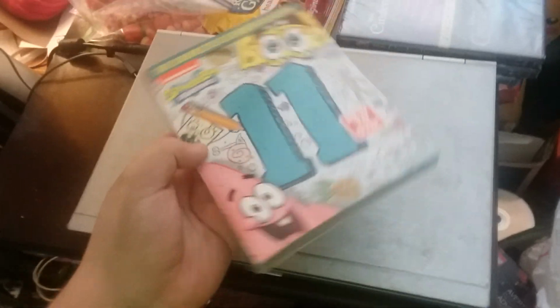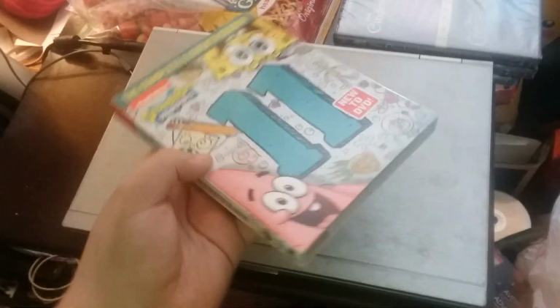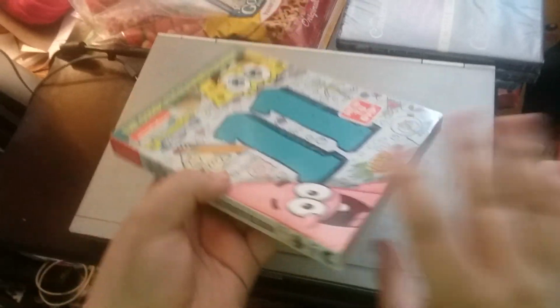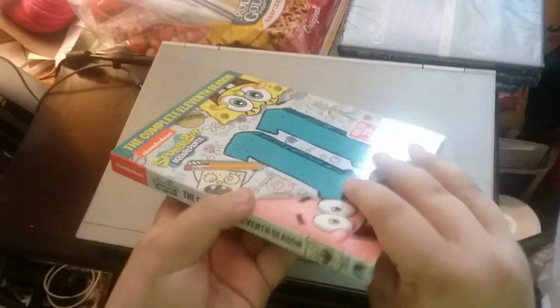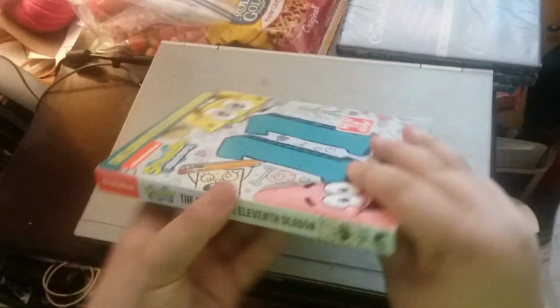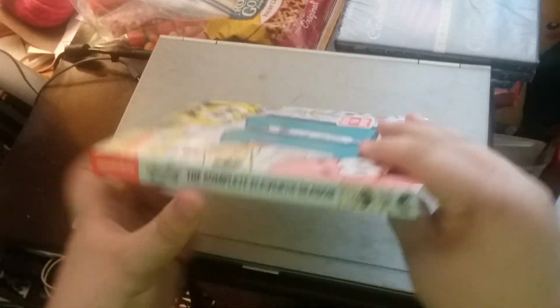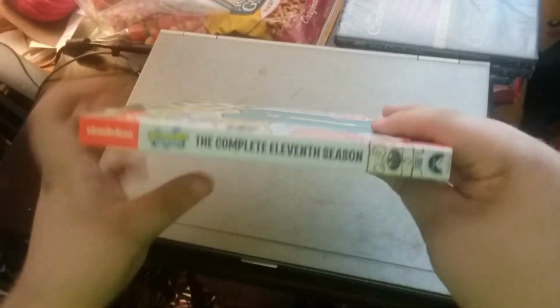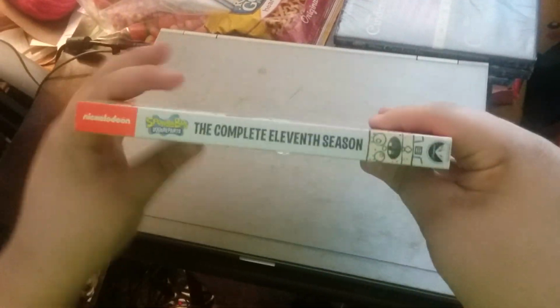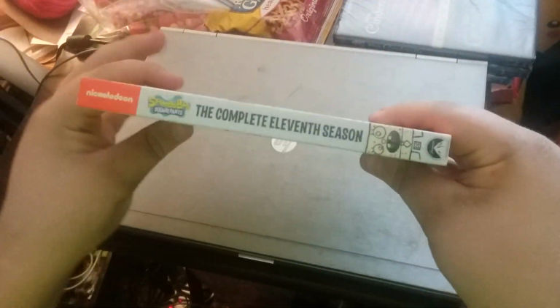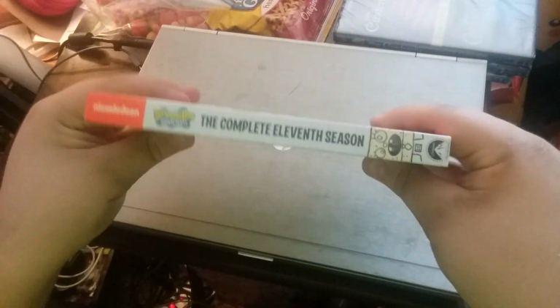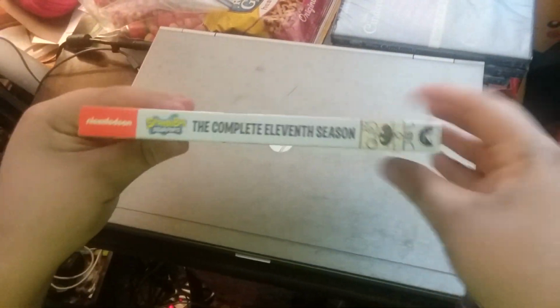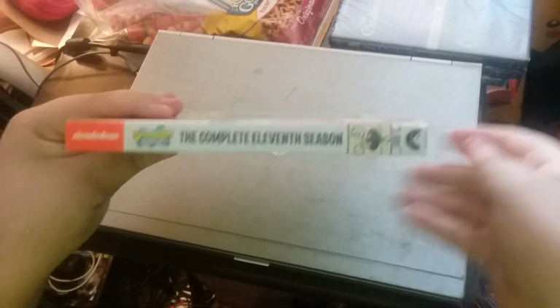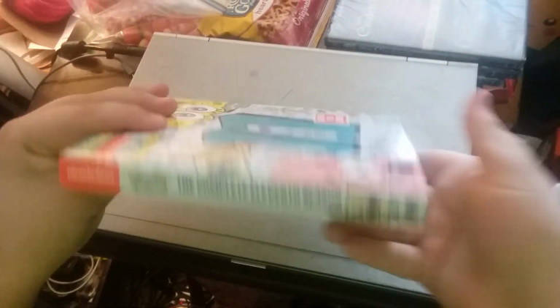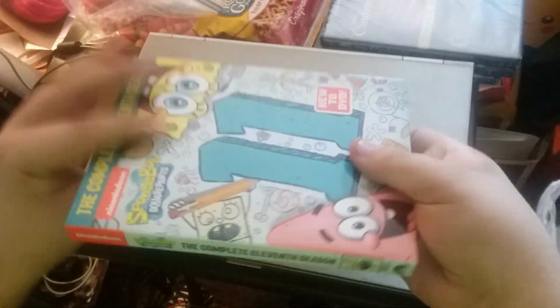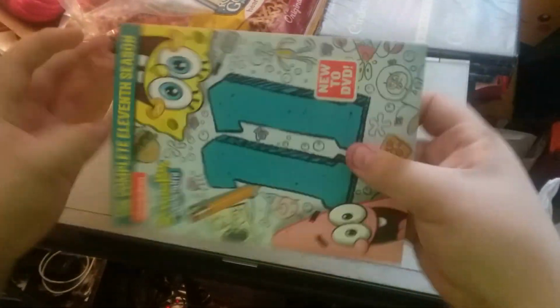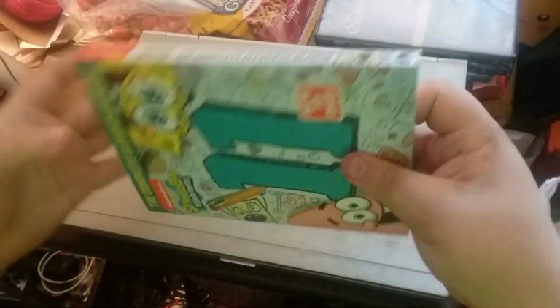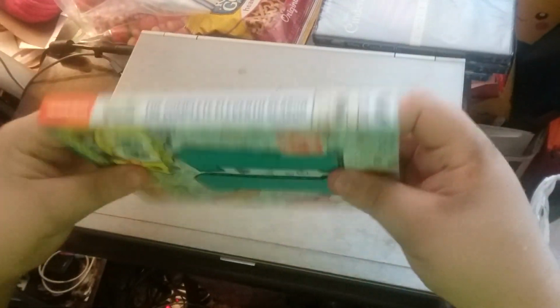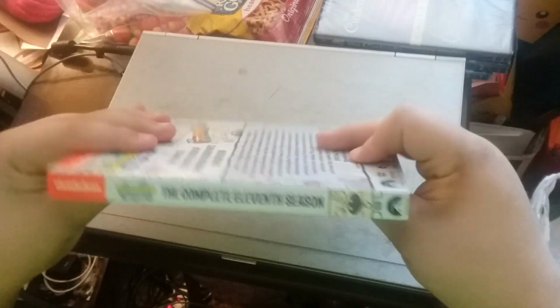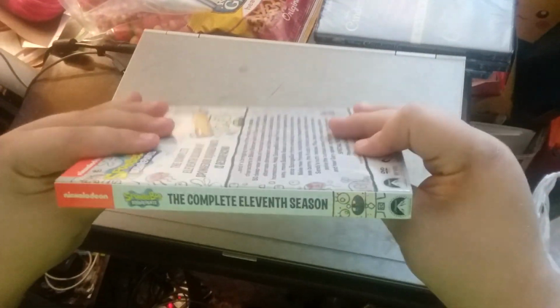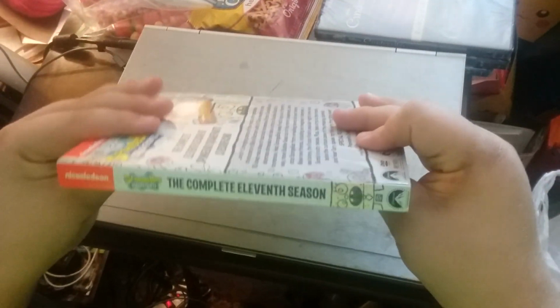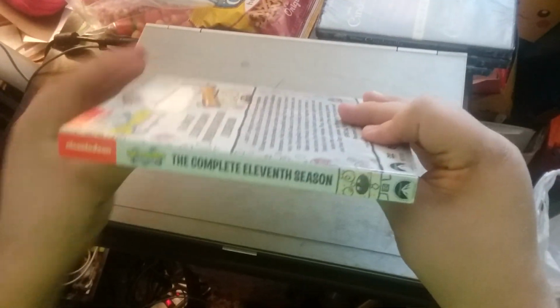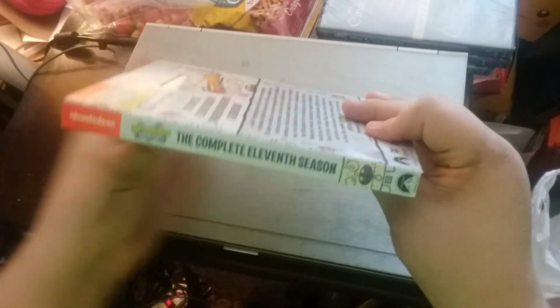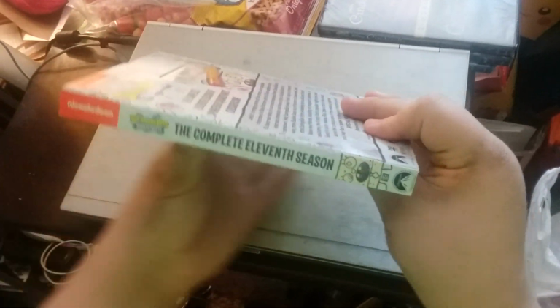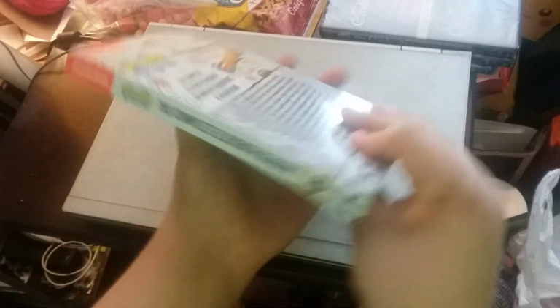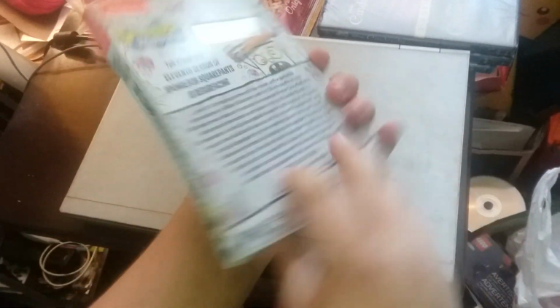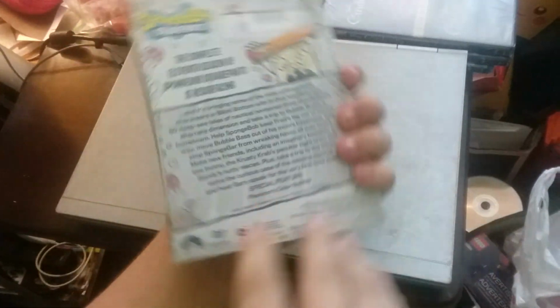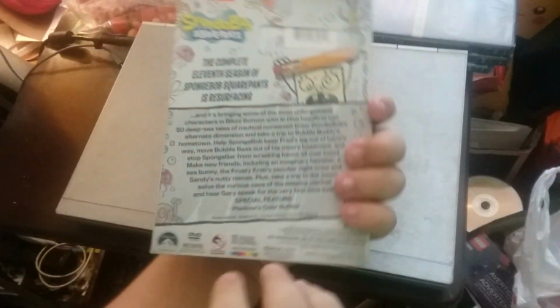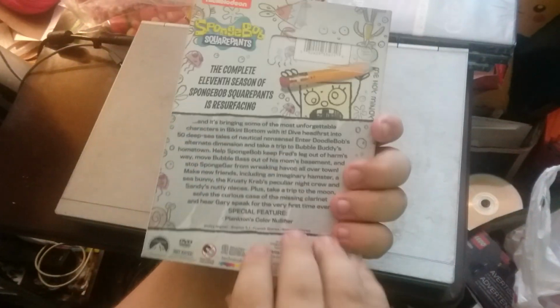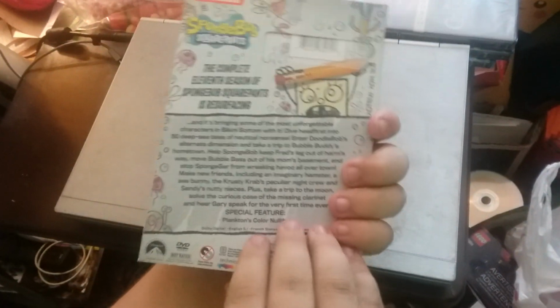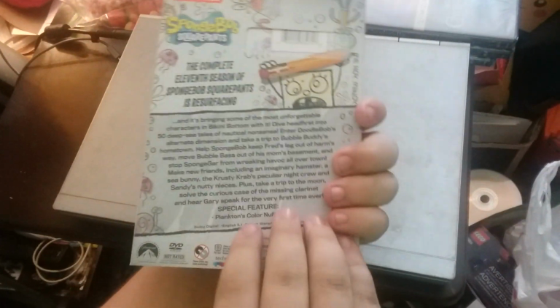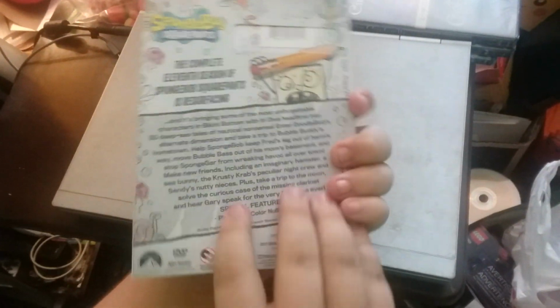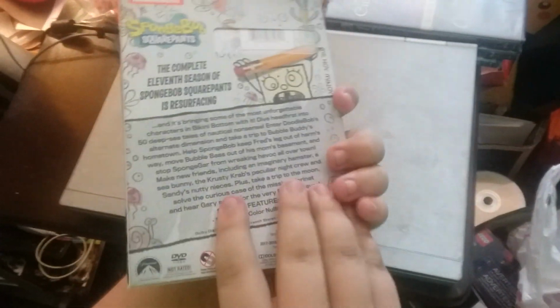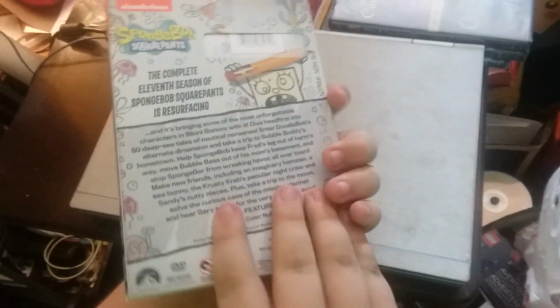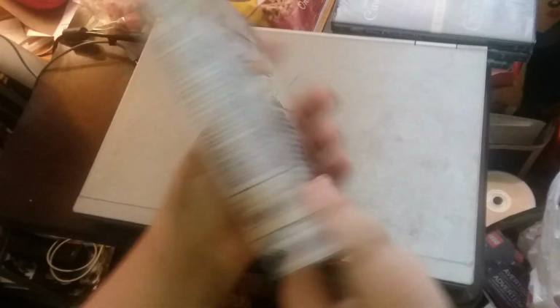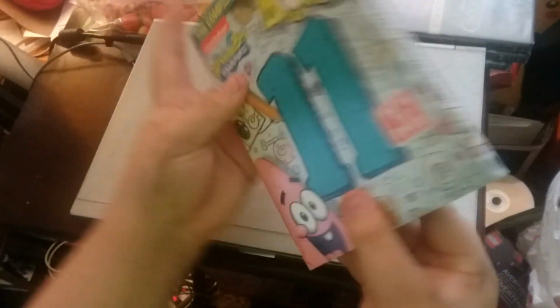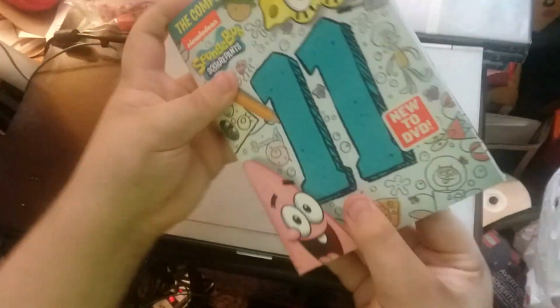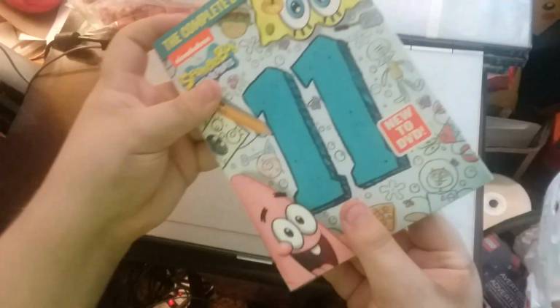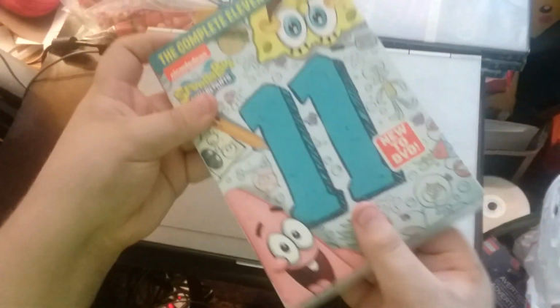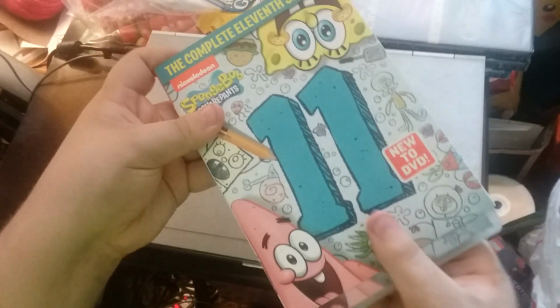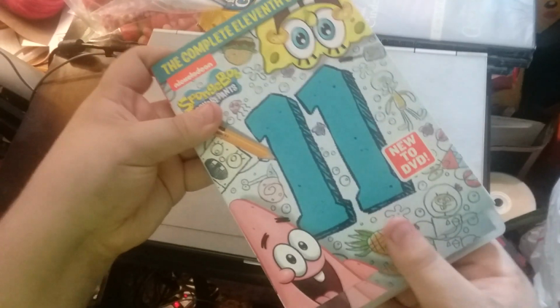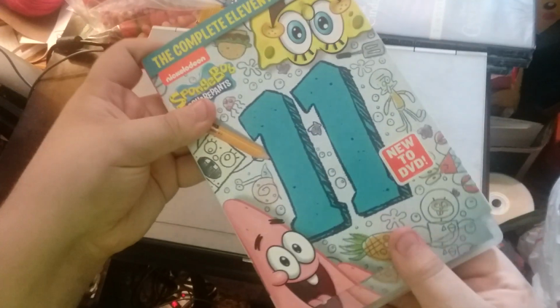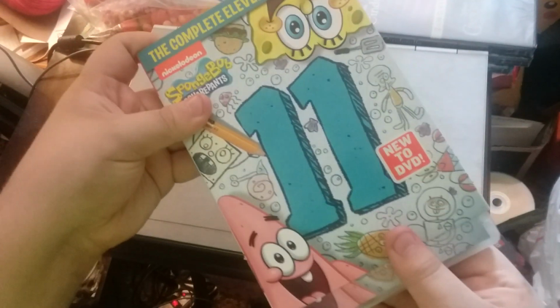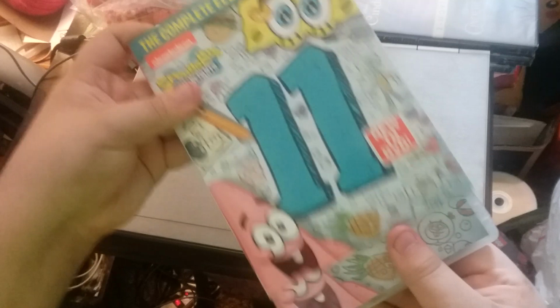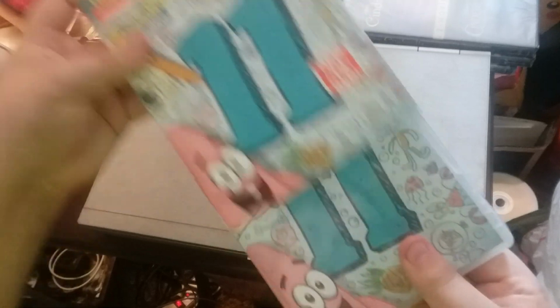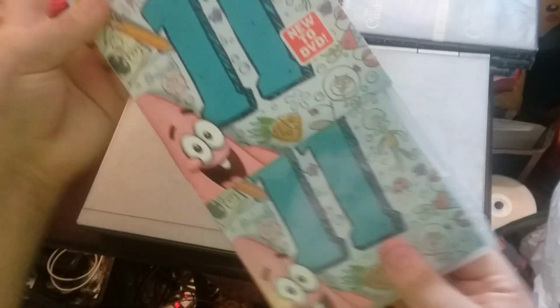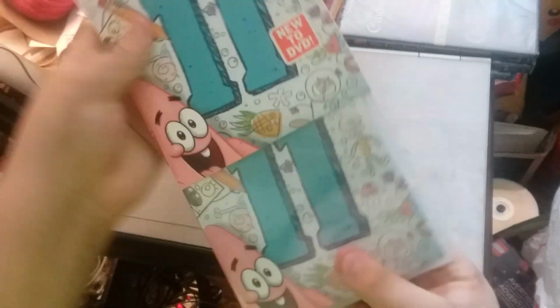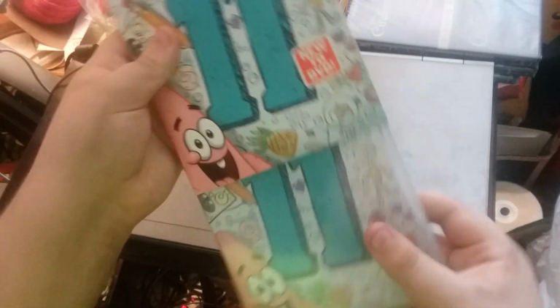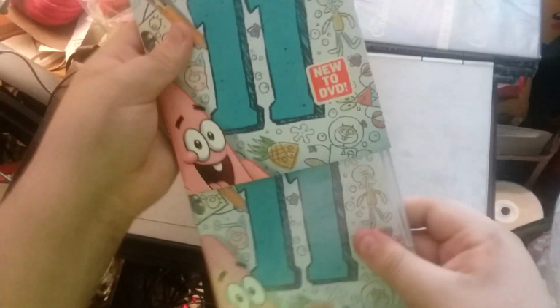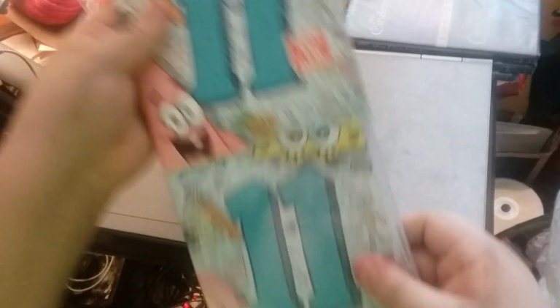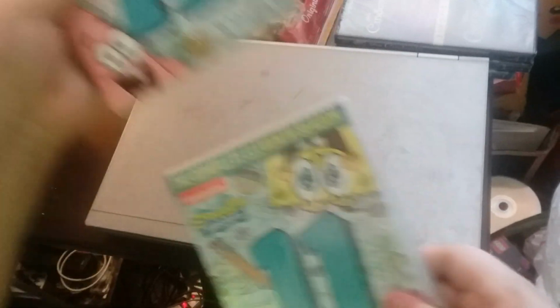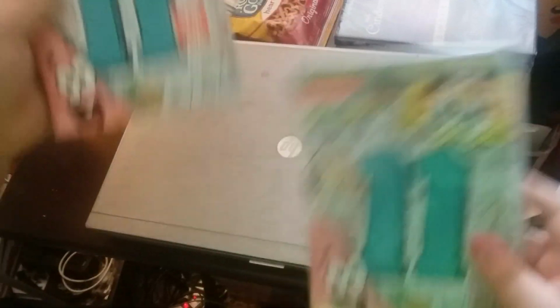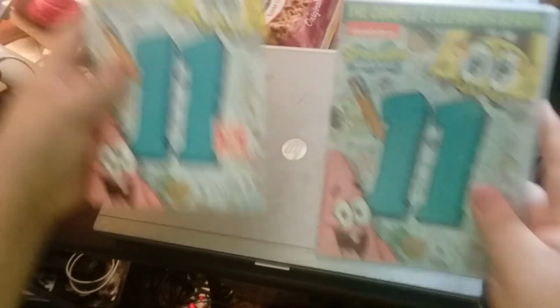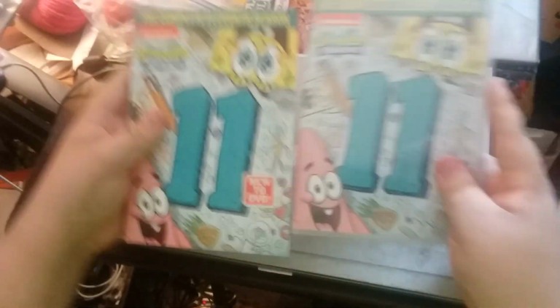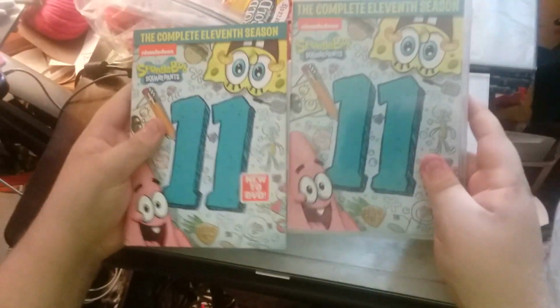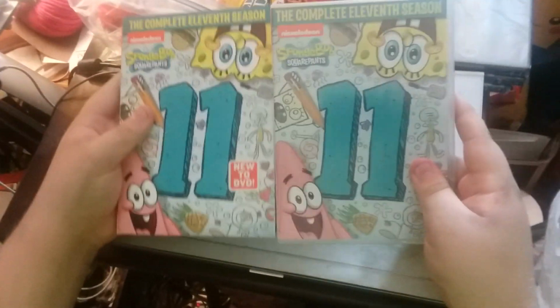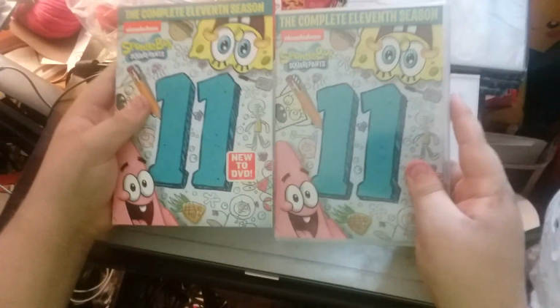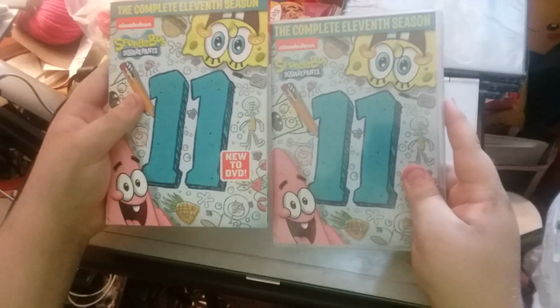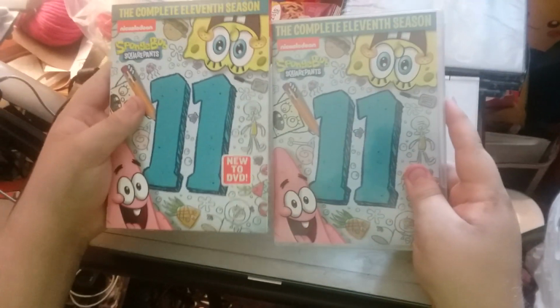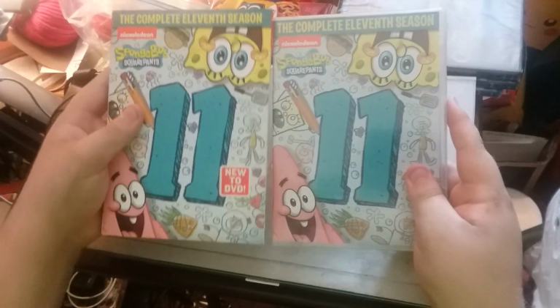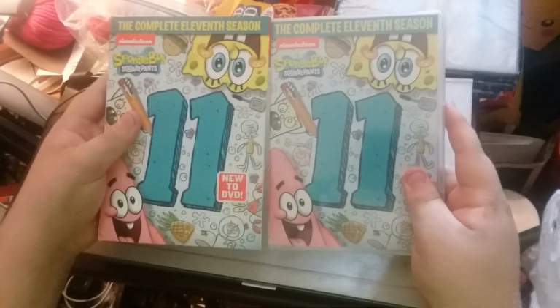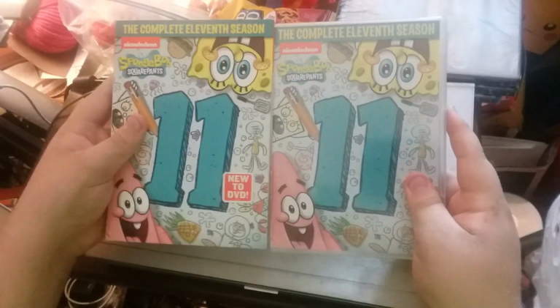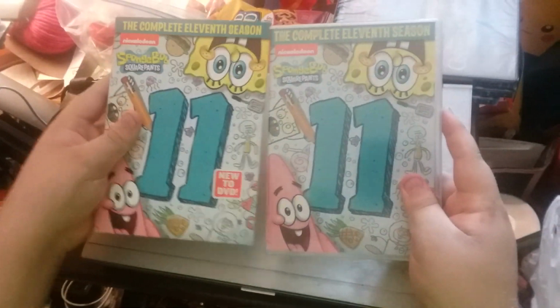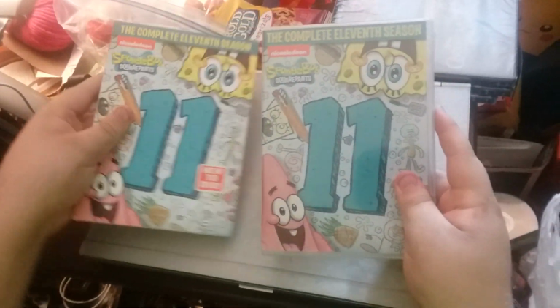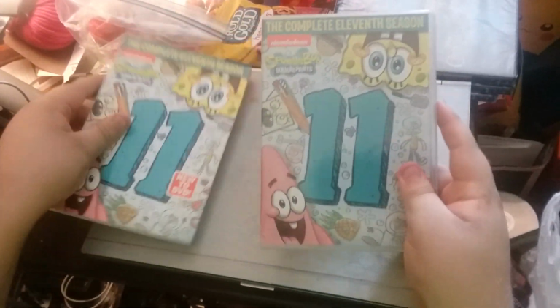Front, side, other side, back. Now we're going to open it and it's got the same cover.